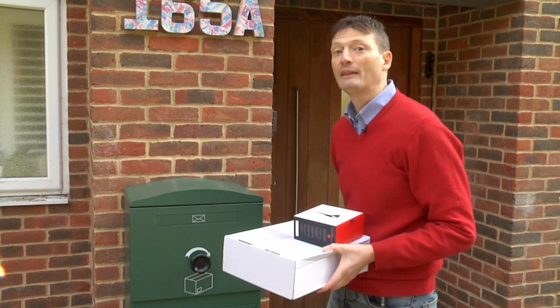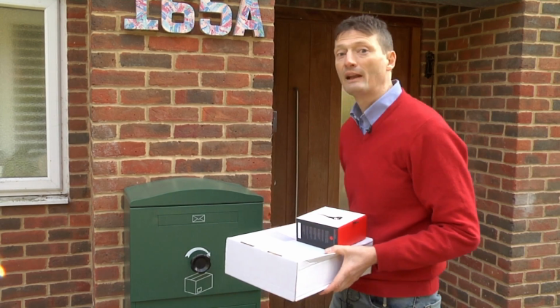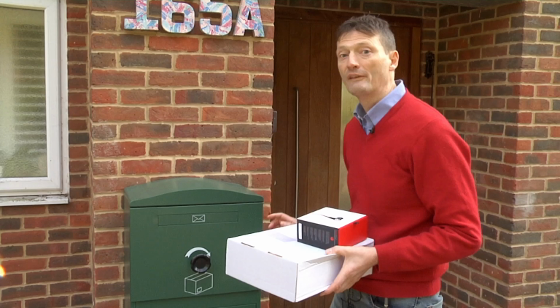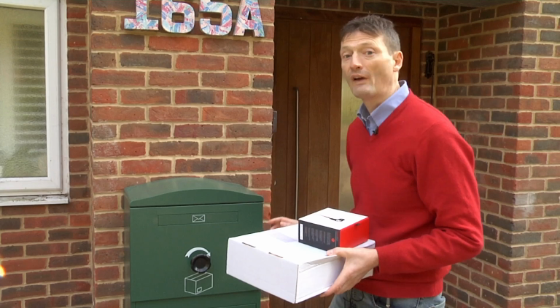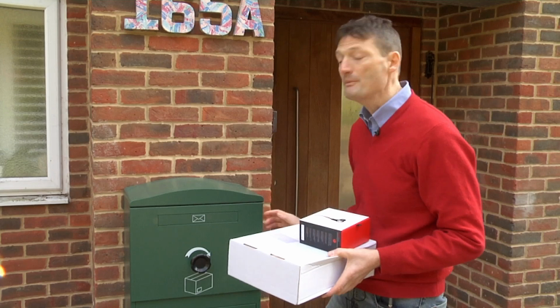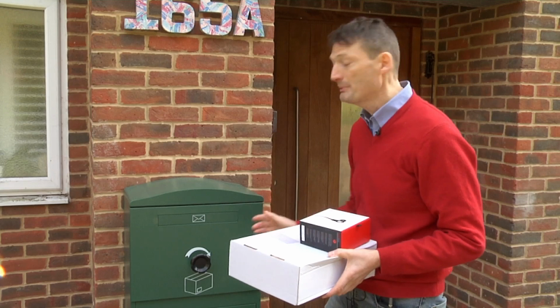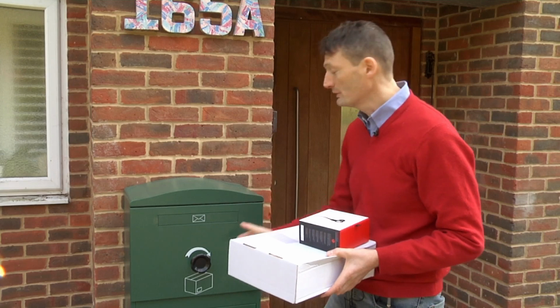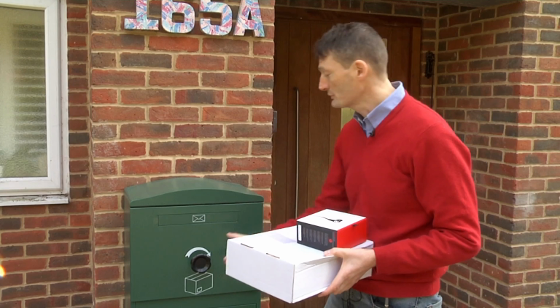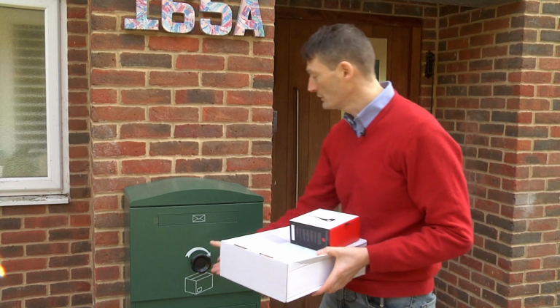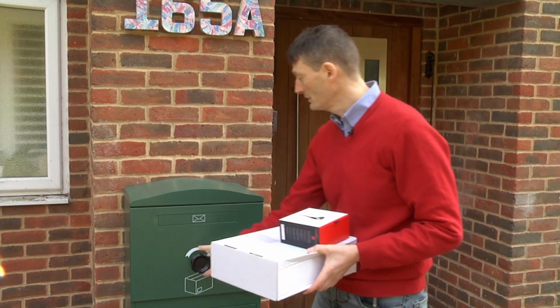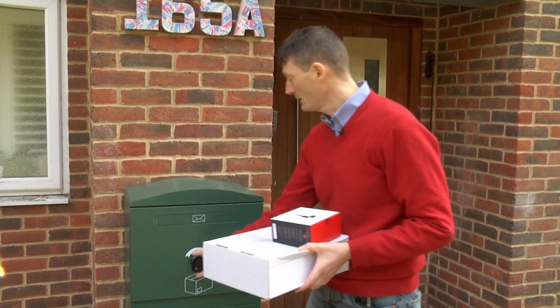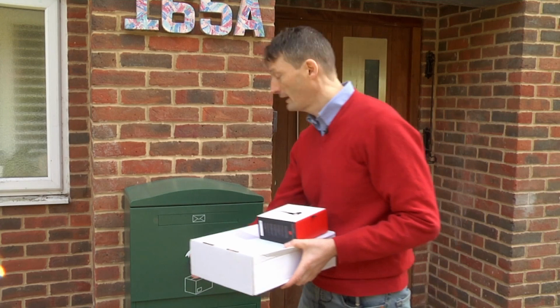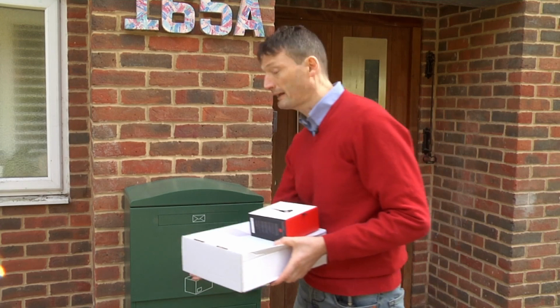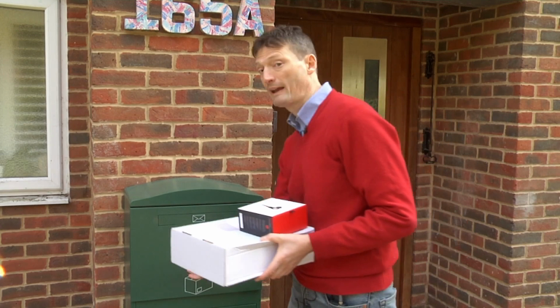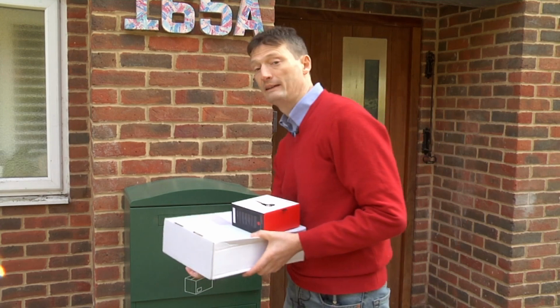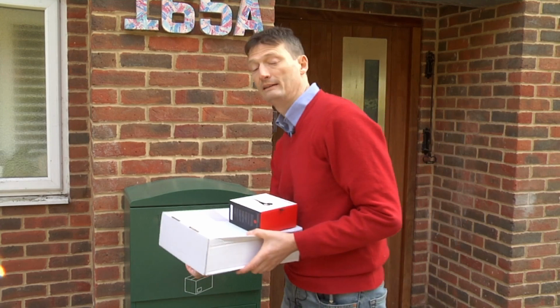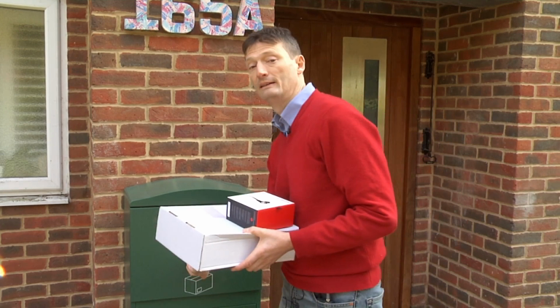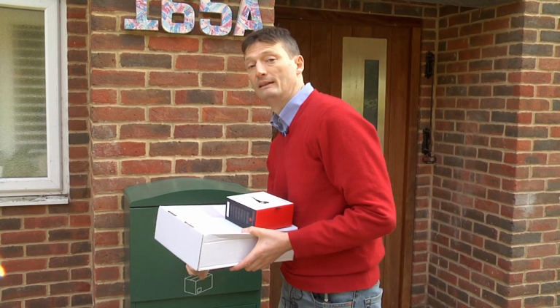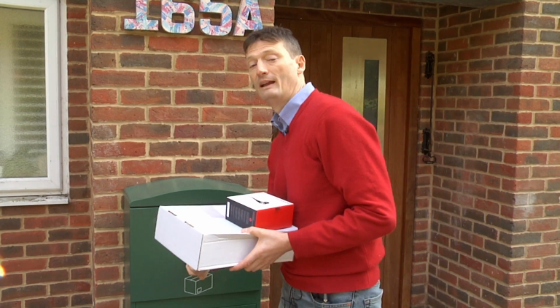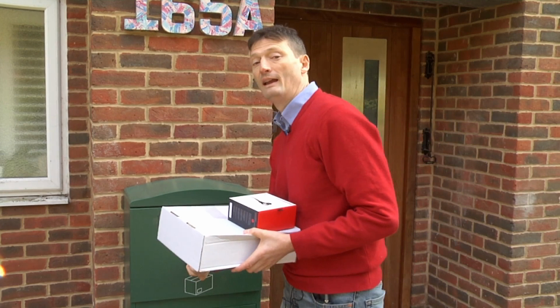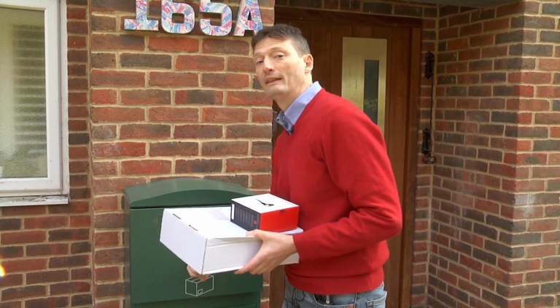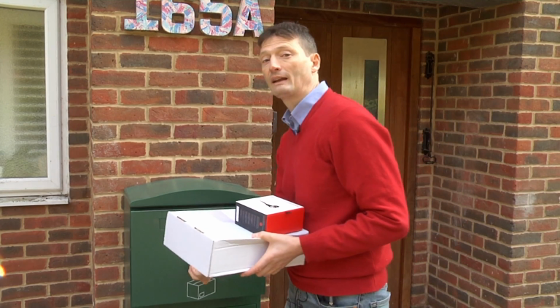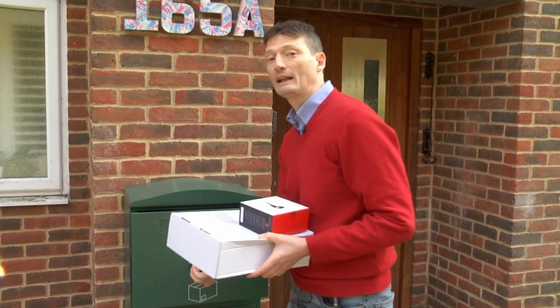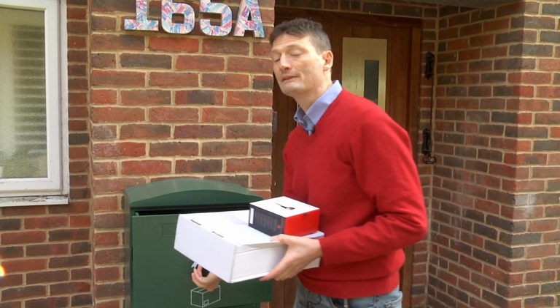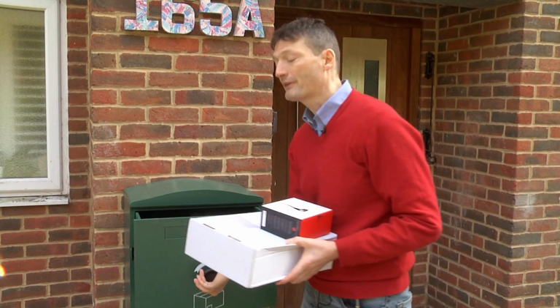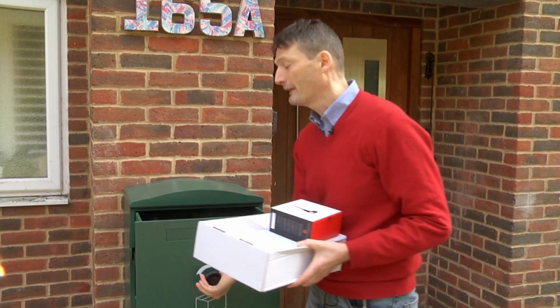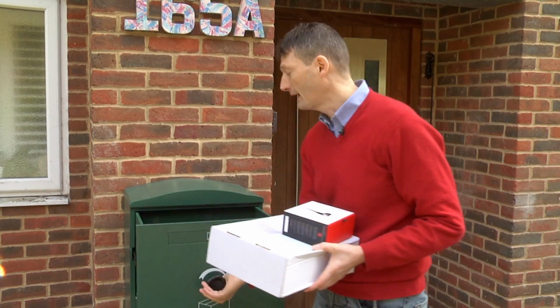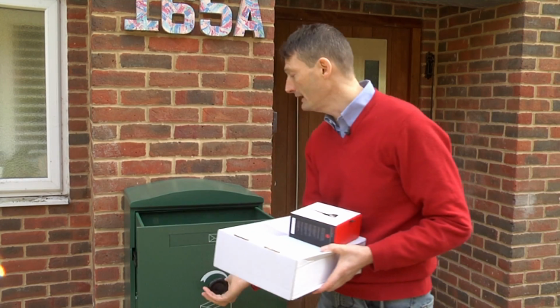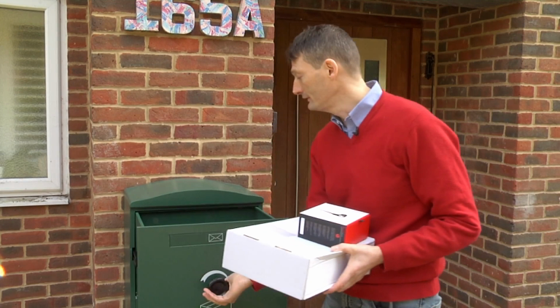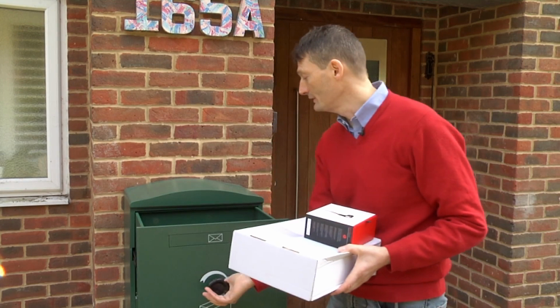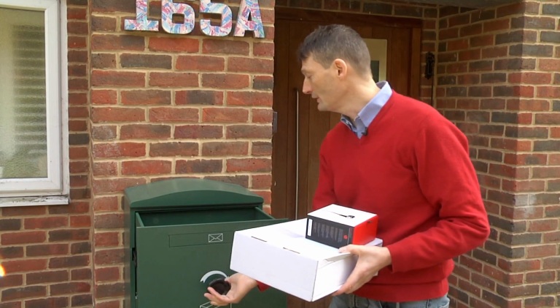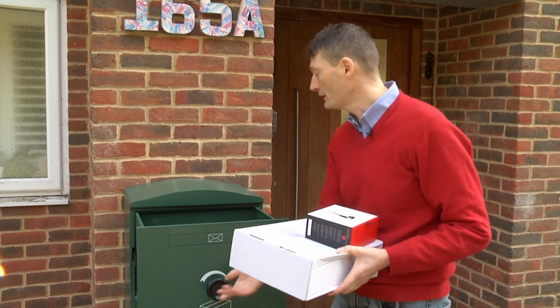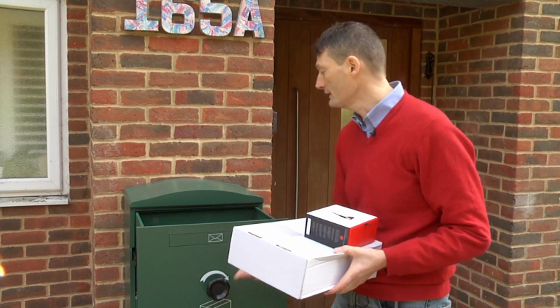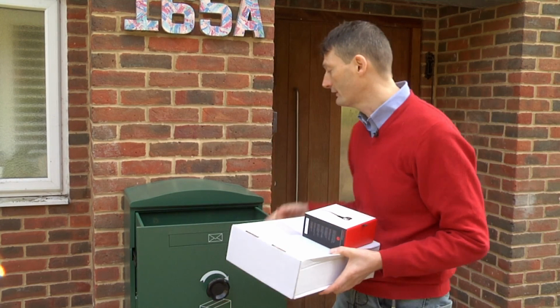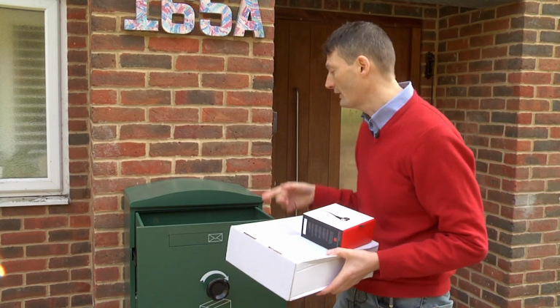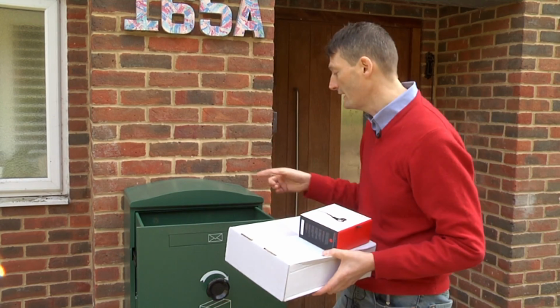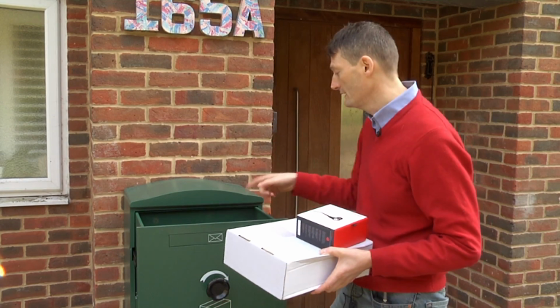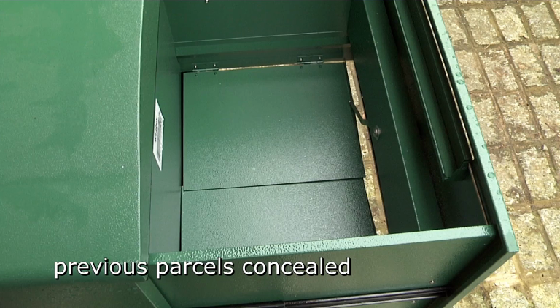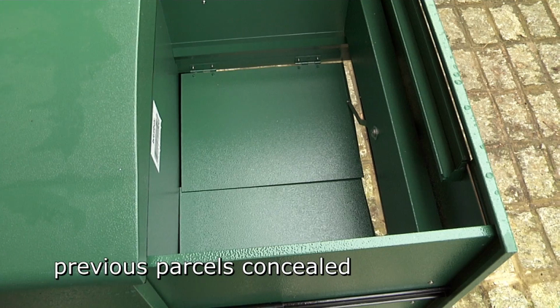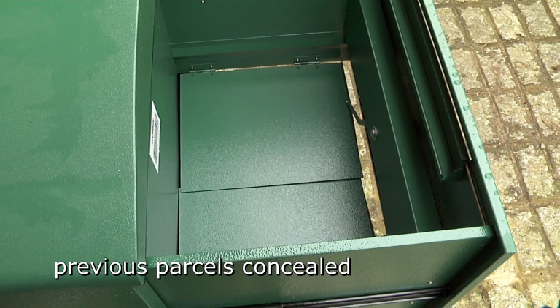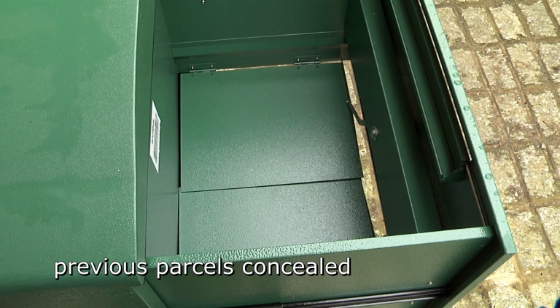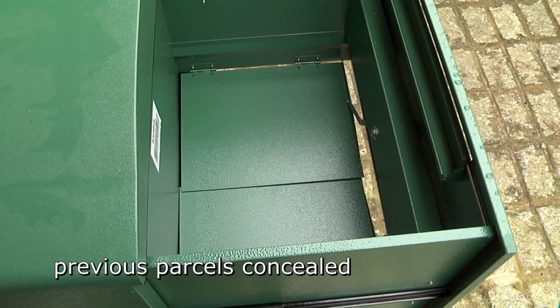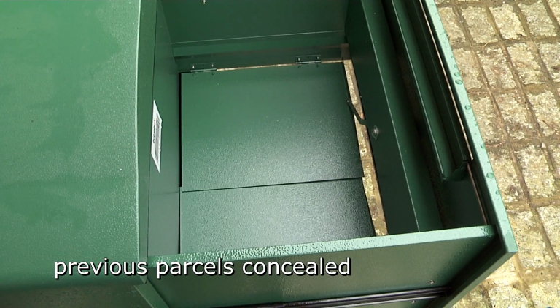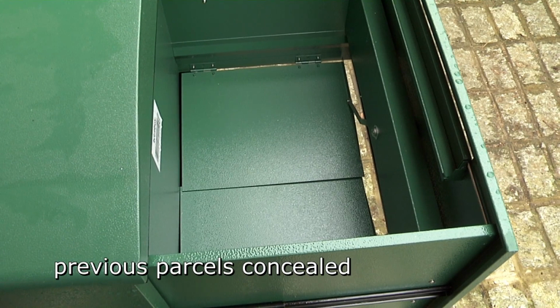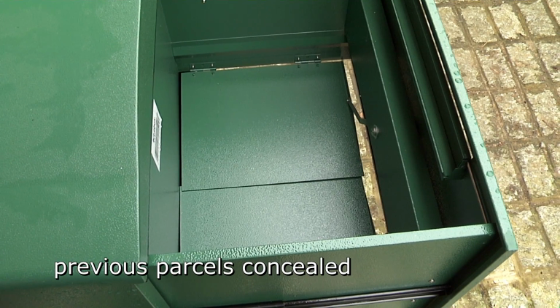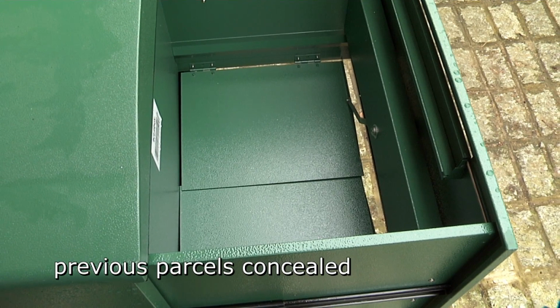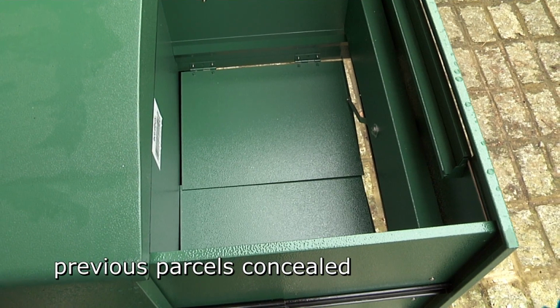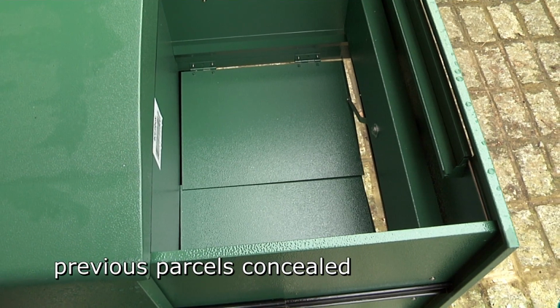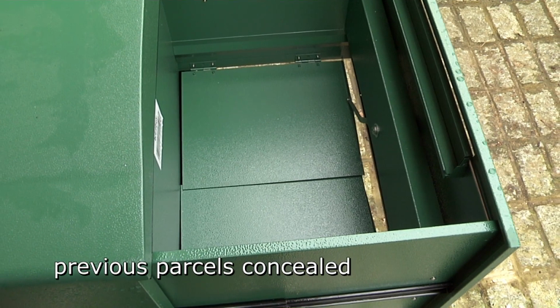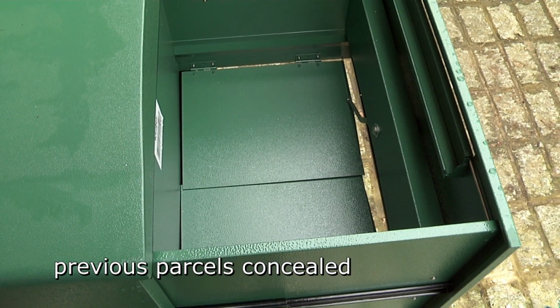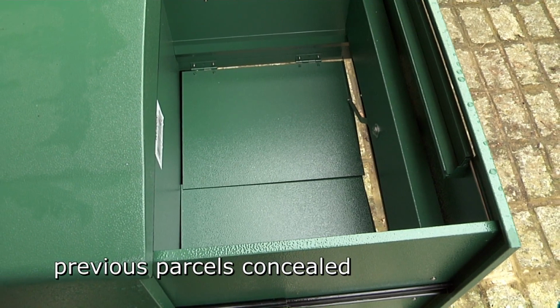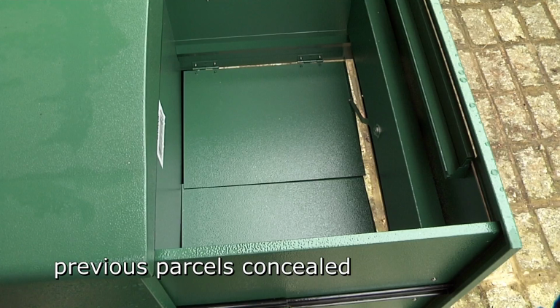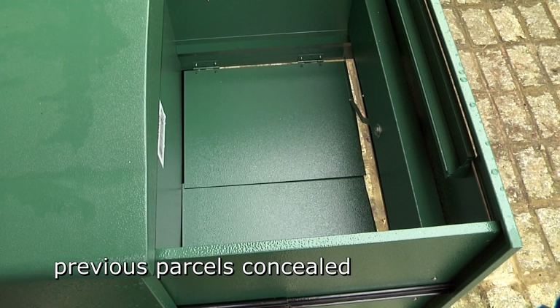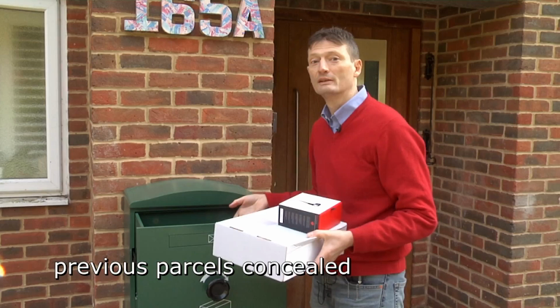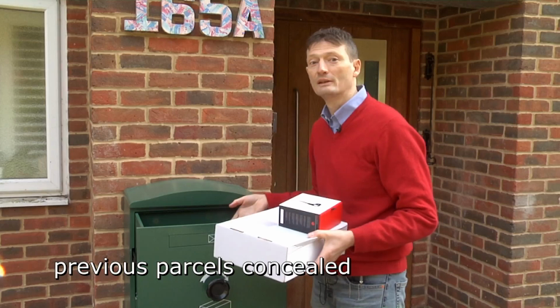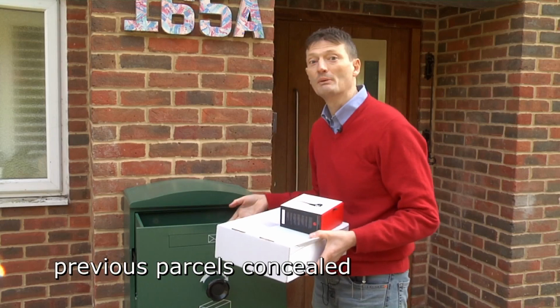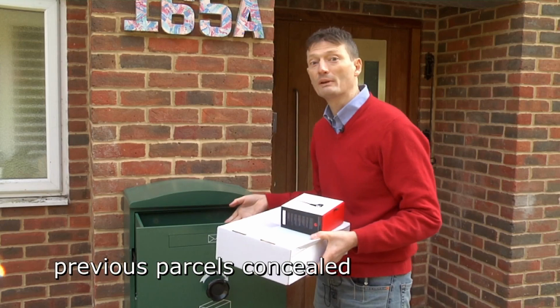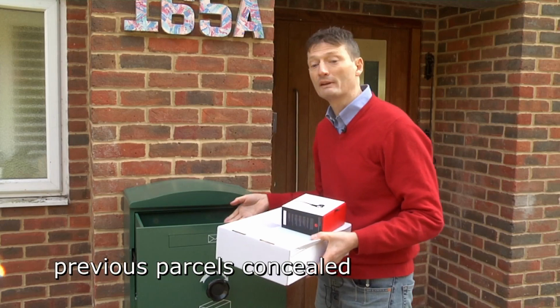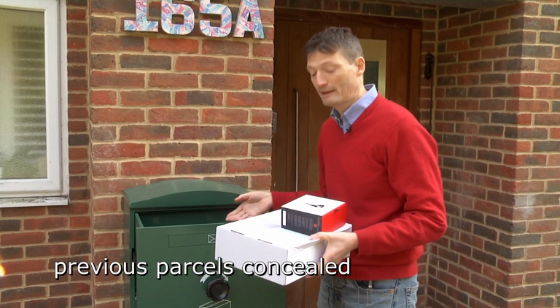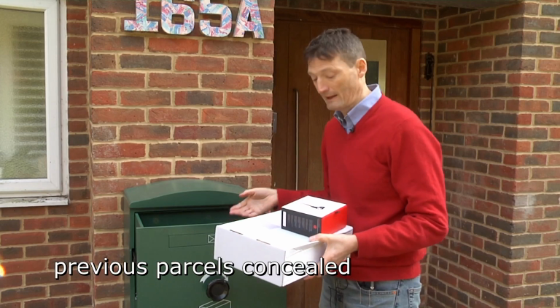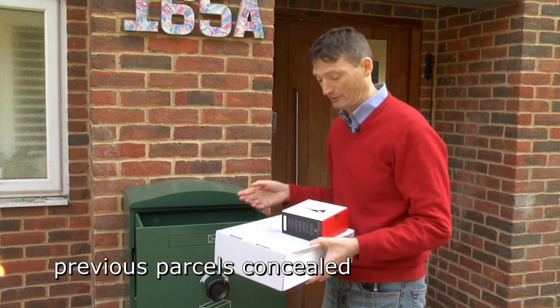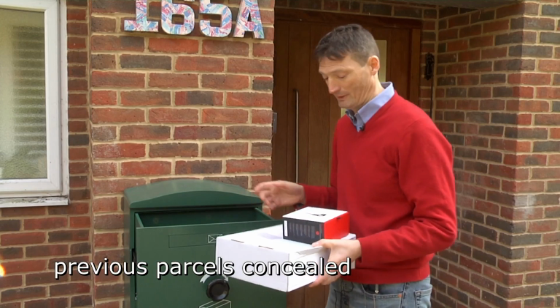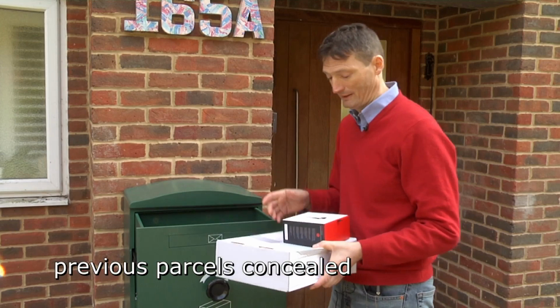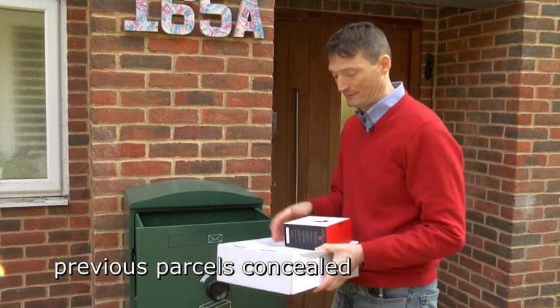Then if I open the drawer again, the clever thing is you'll see the parcel is concealed inside. No one can get to it.